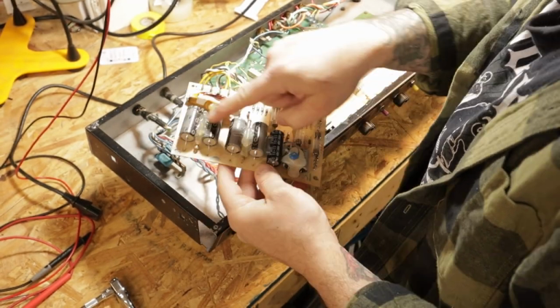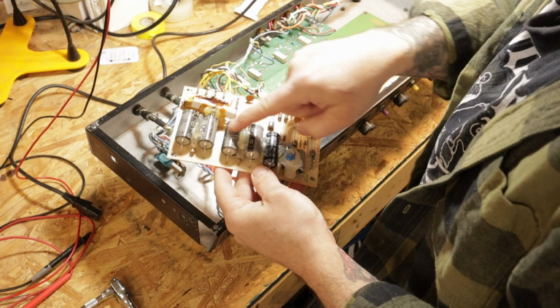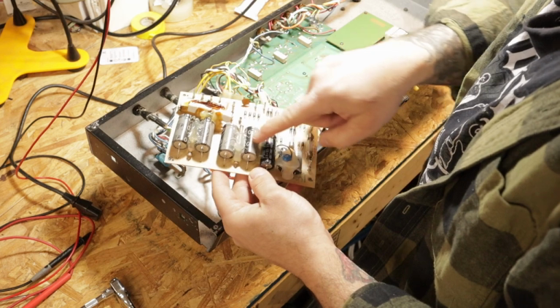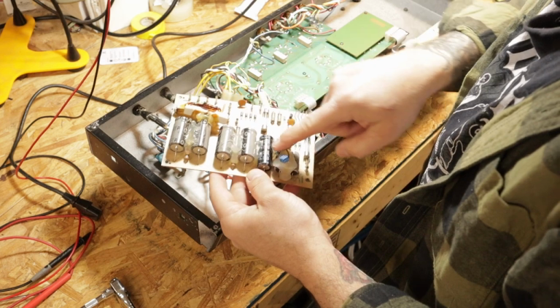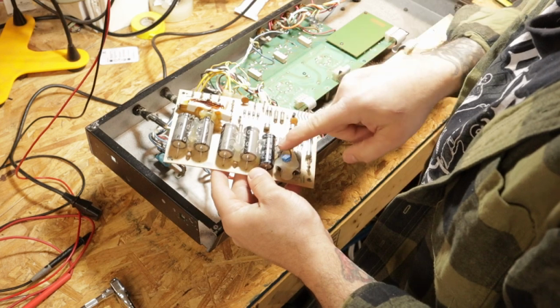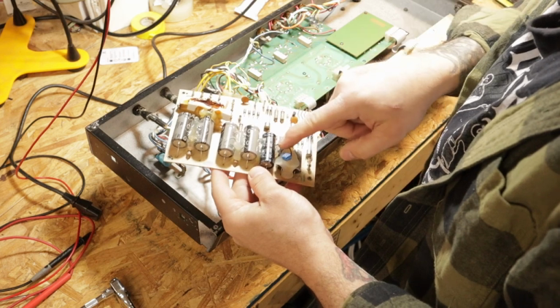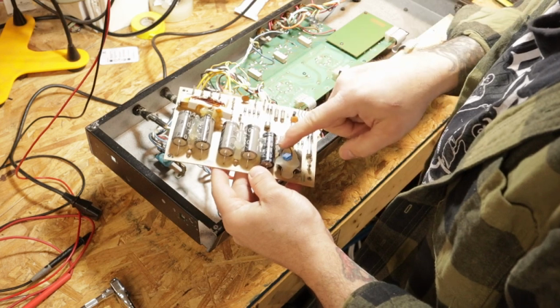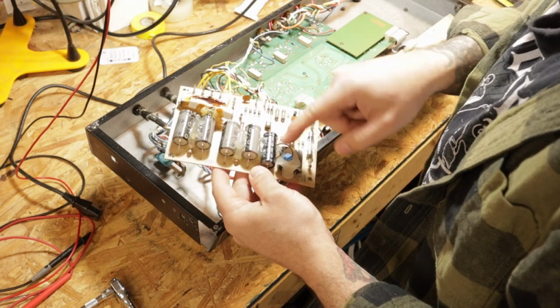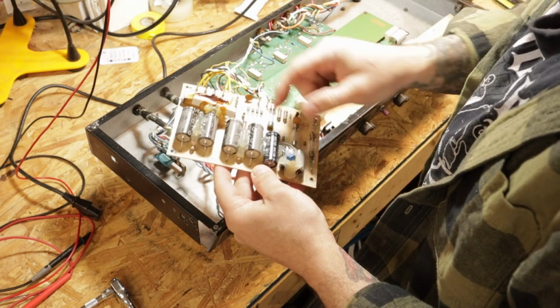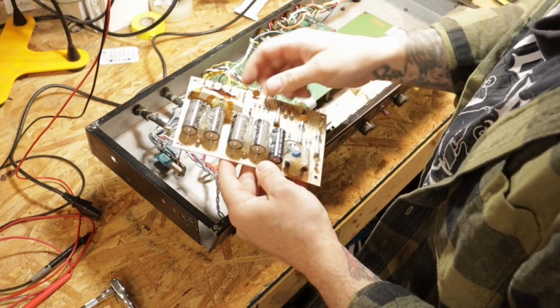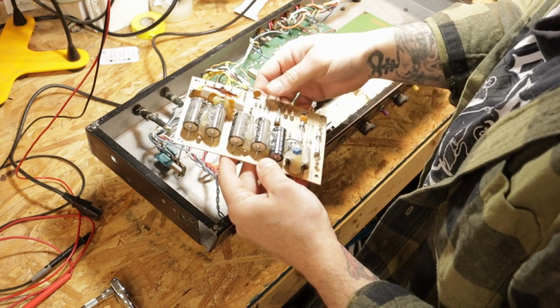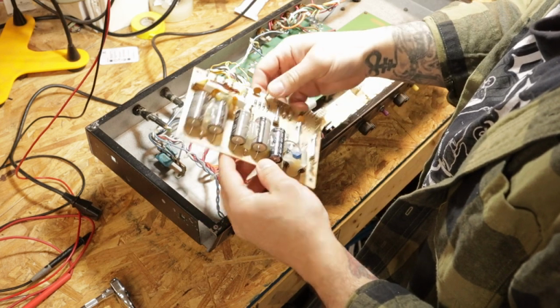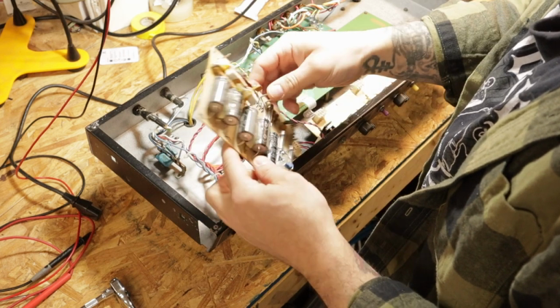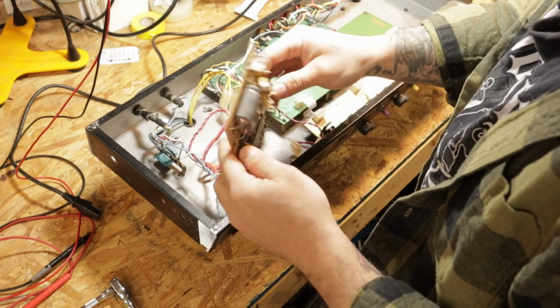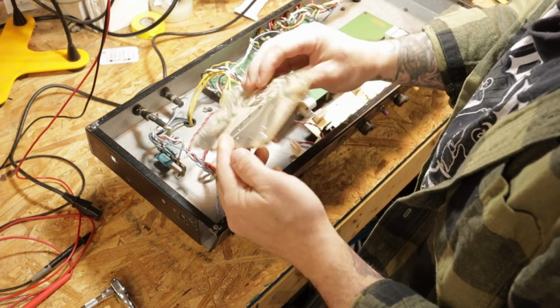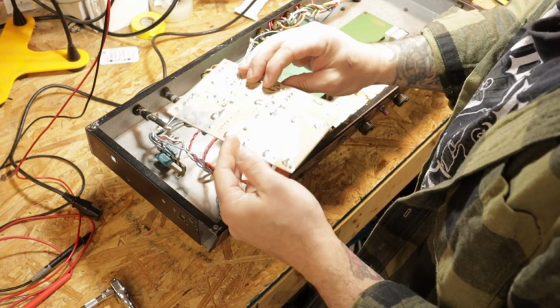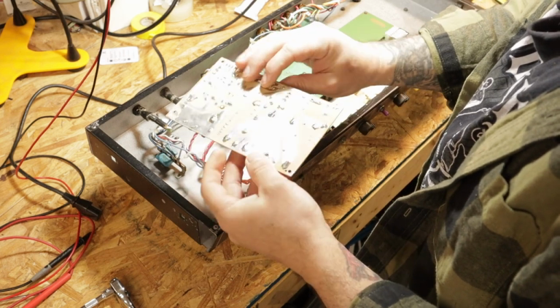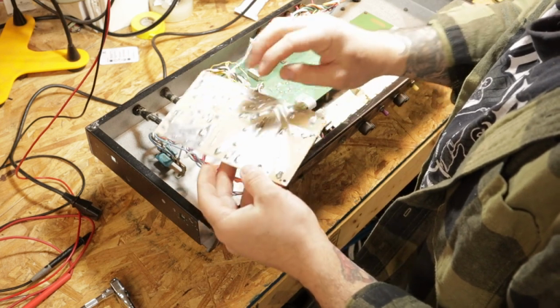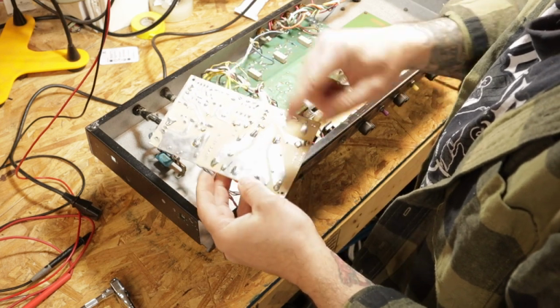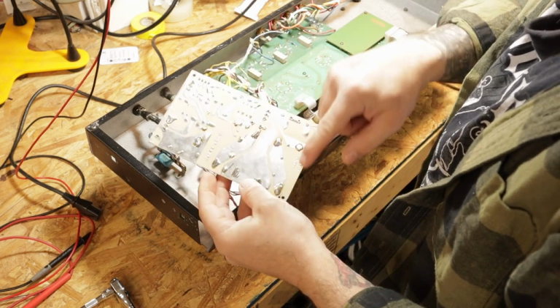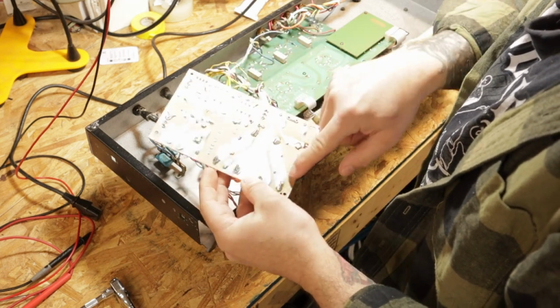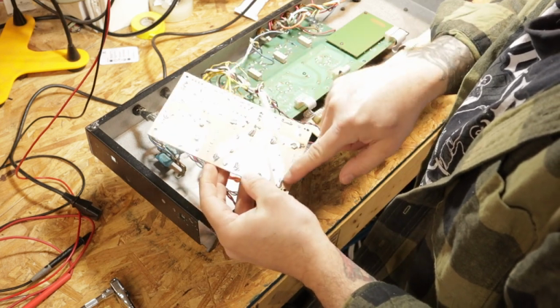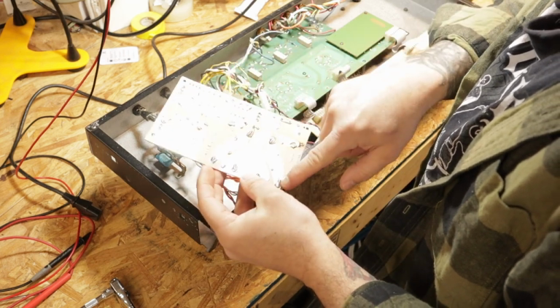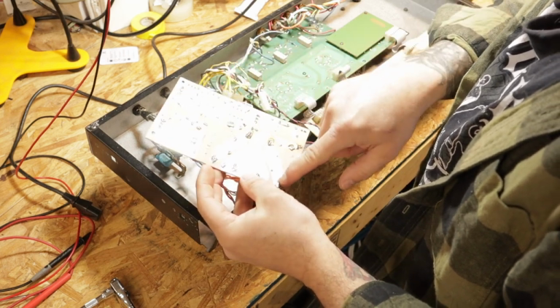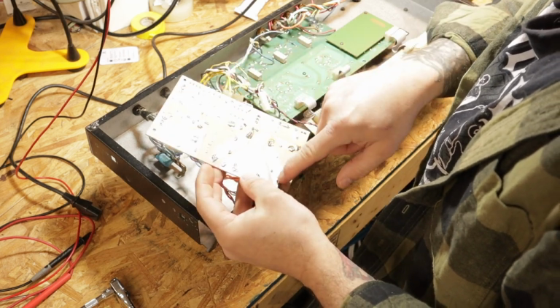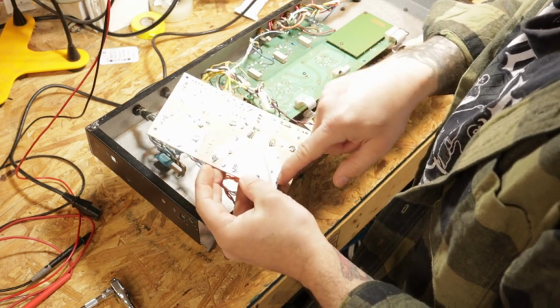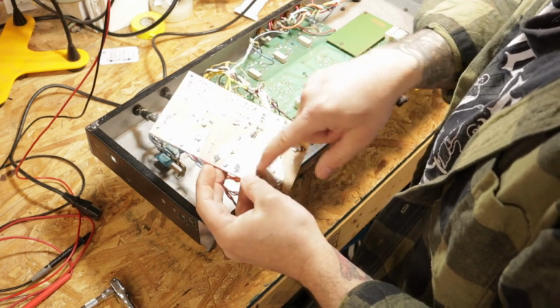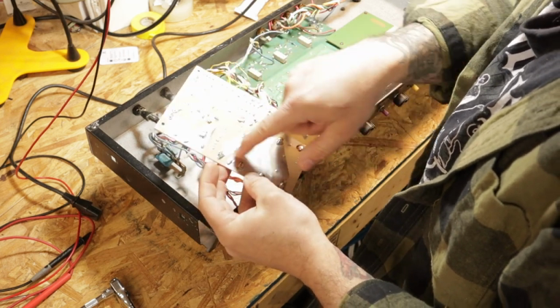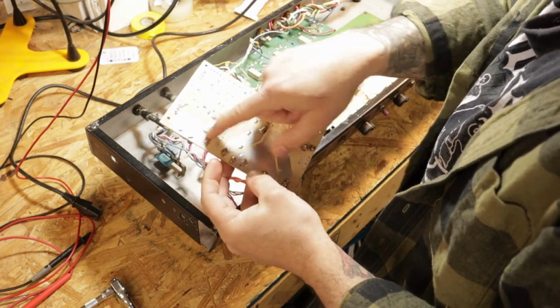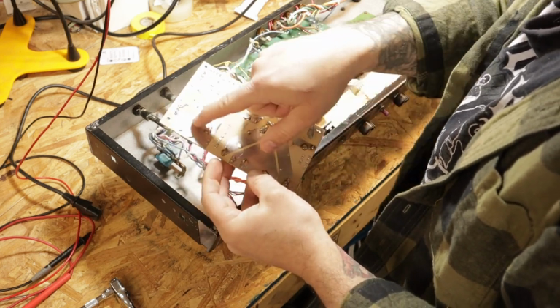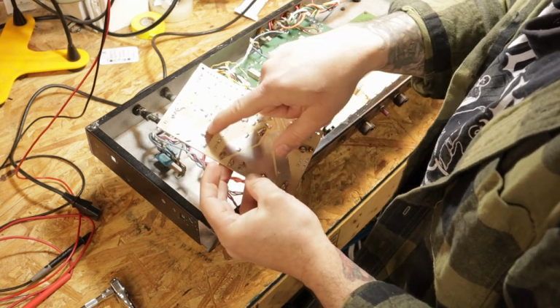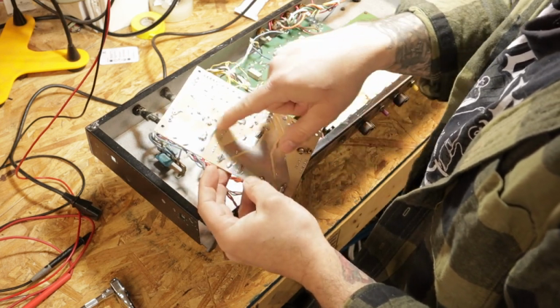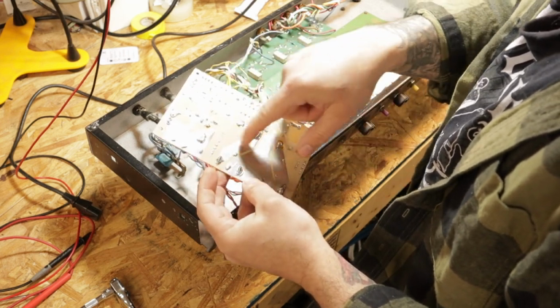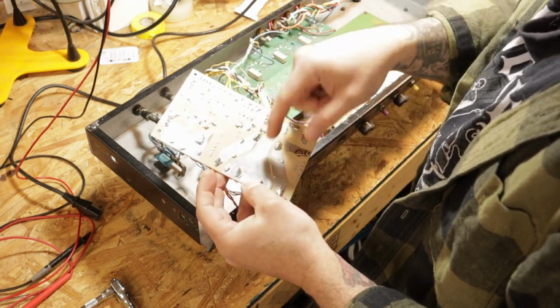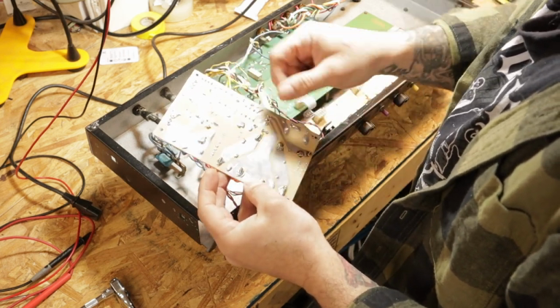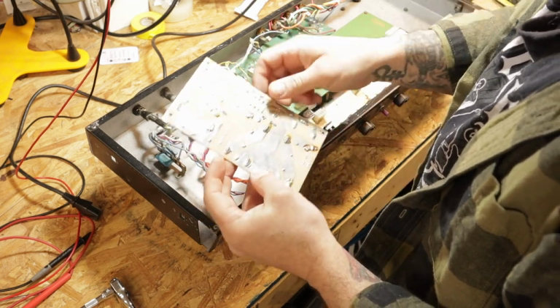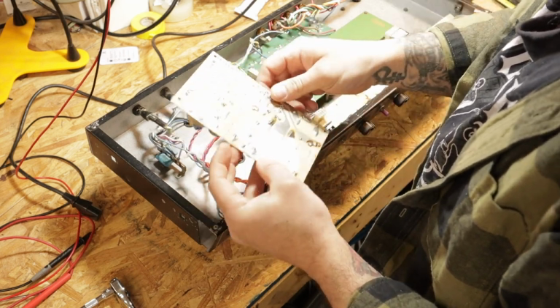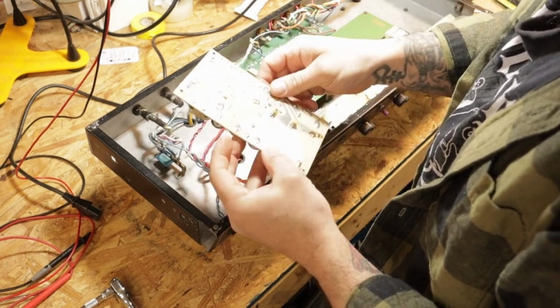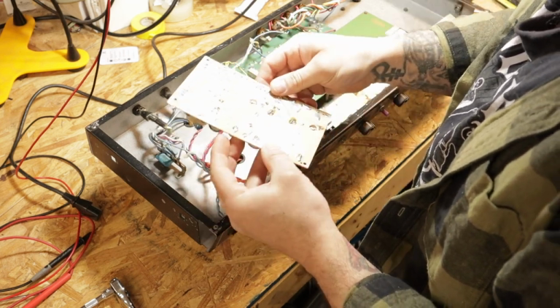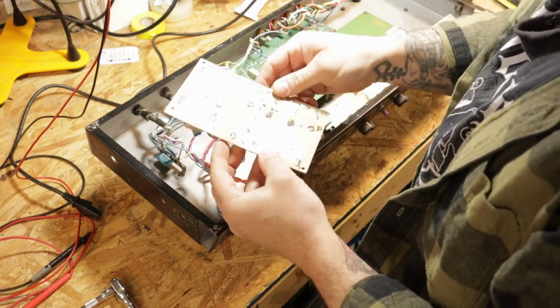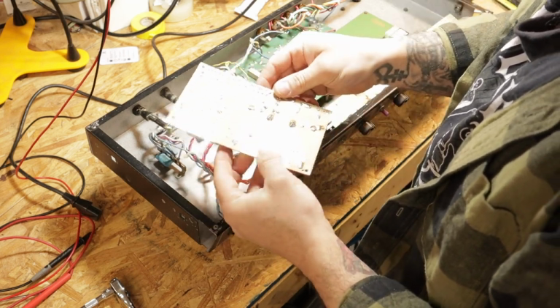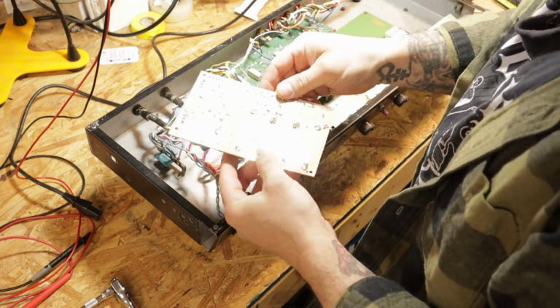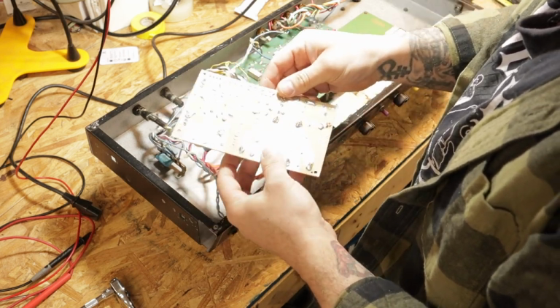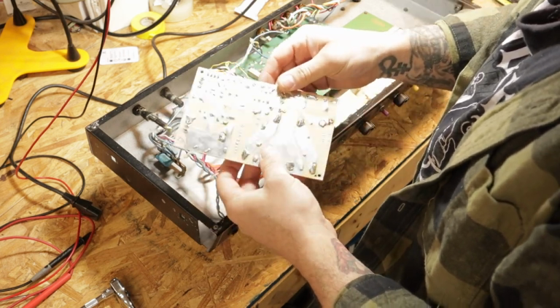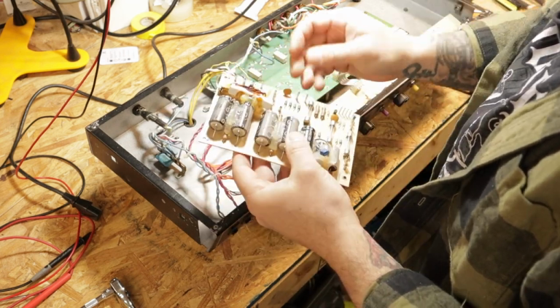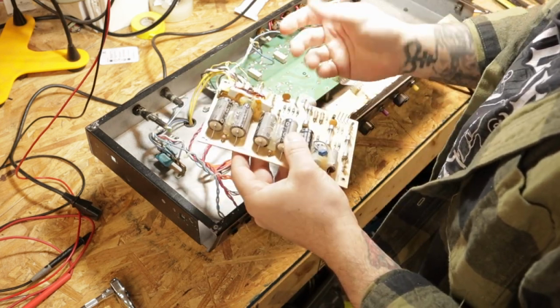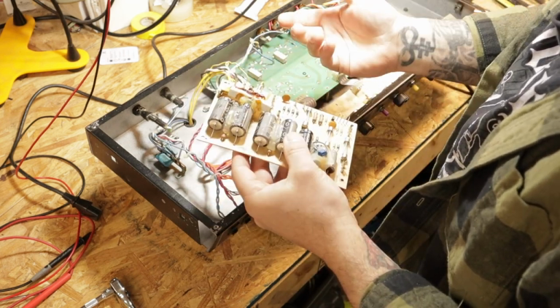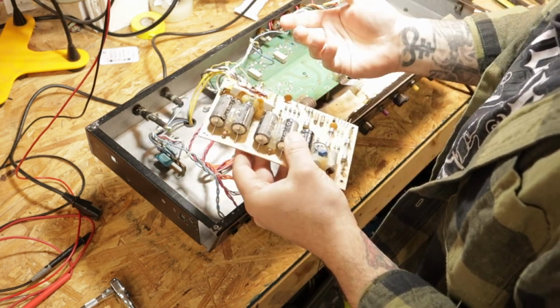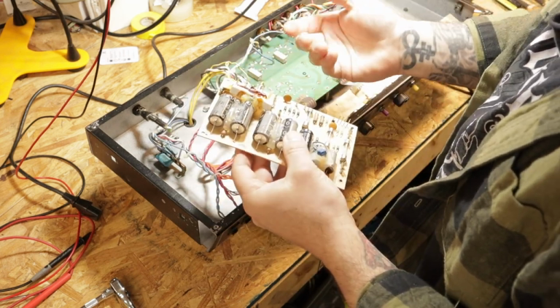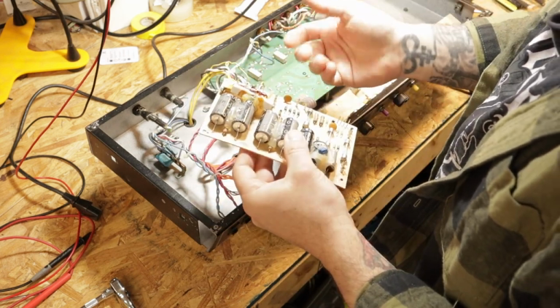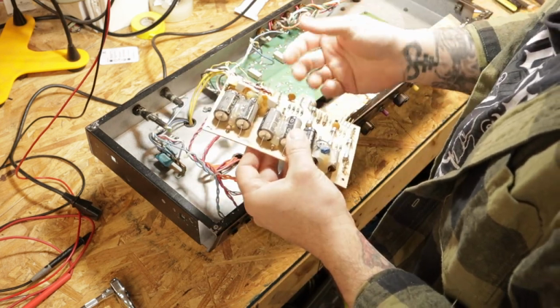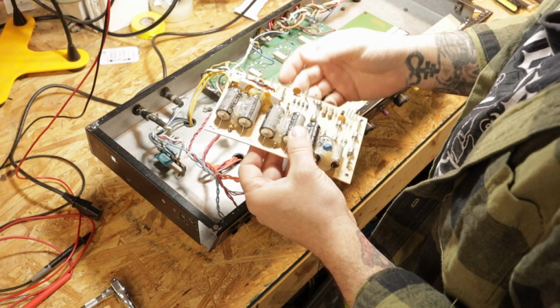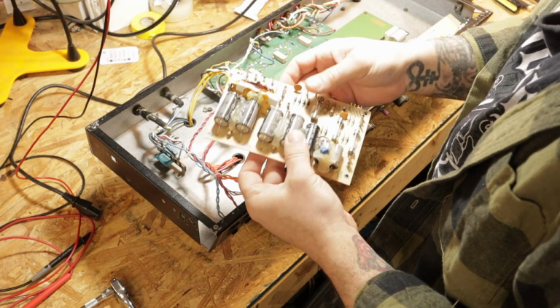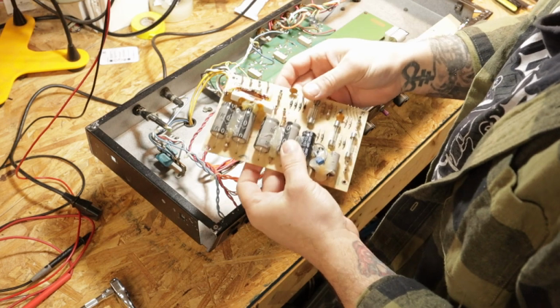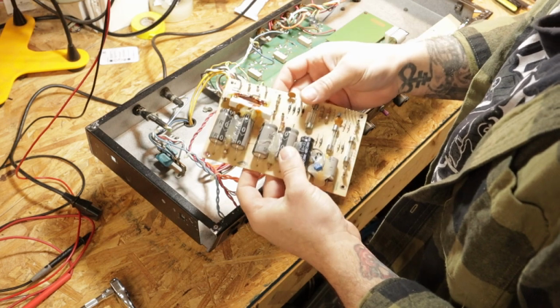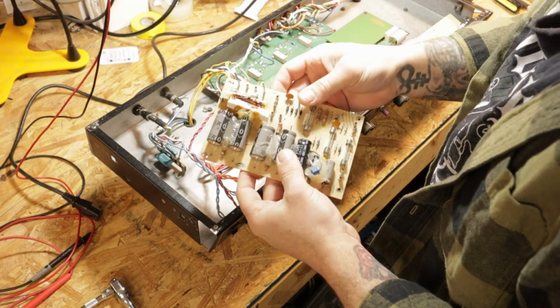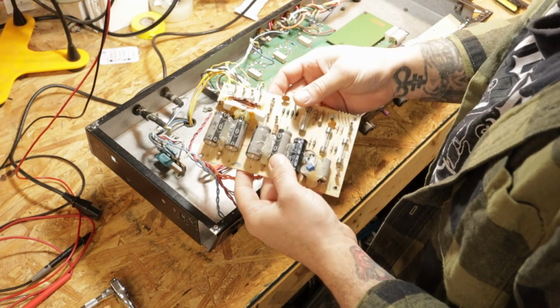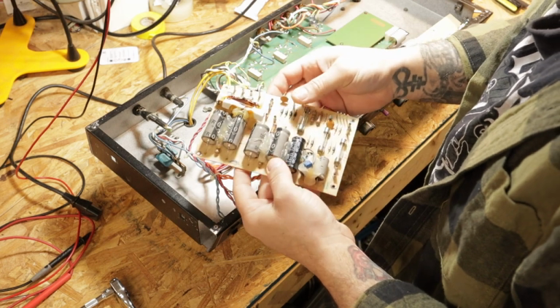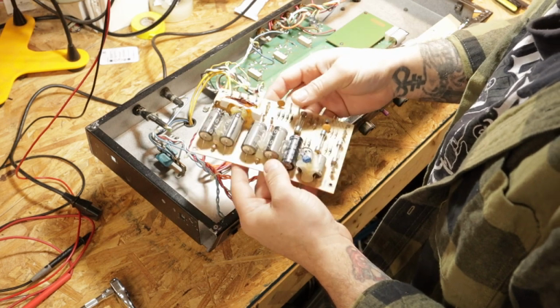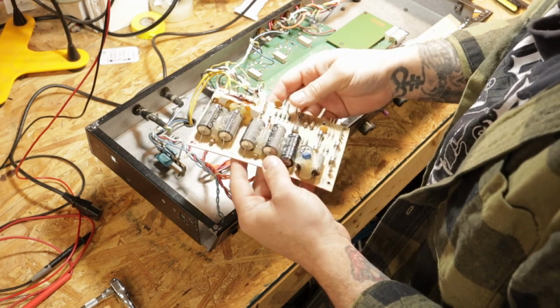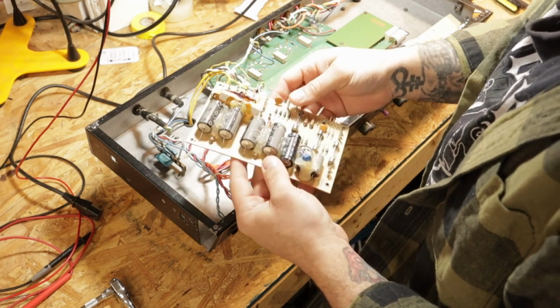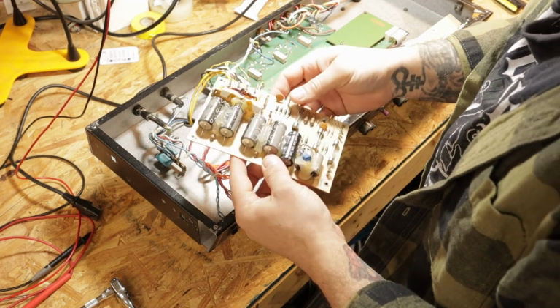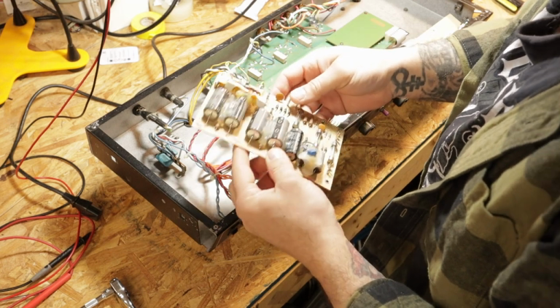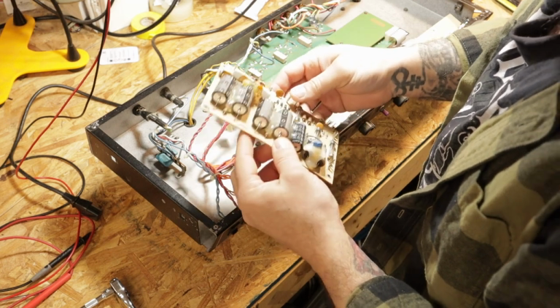Take all these components off. We're going to have to get all the big solder globs off the backside, which is really easy if you have a desoldering gun.